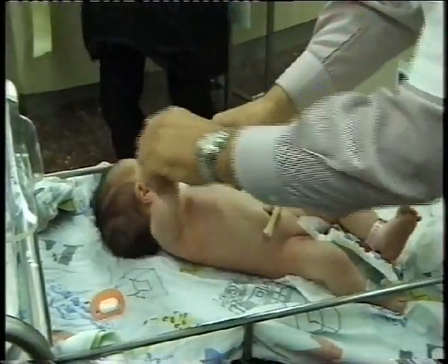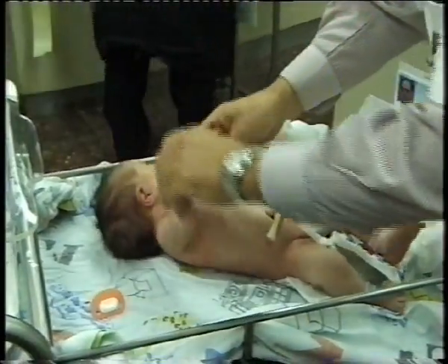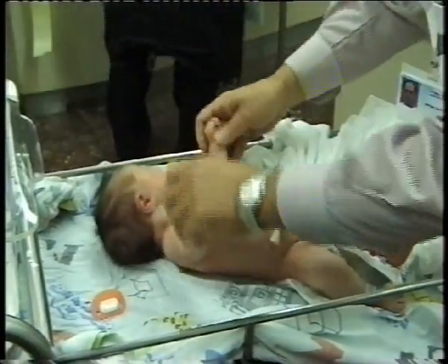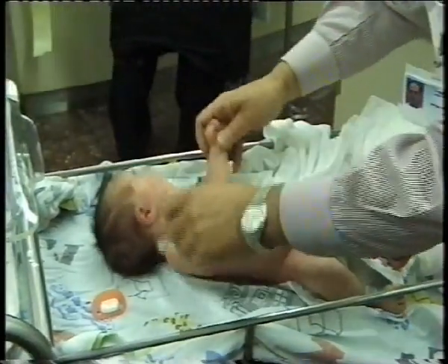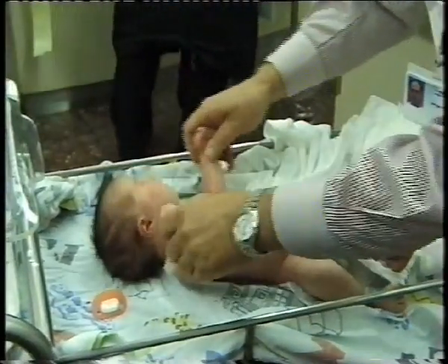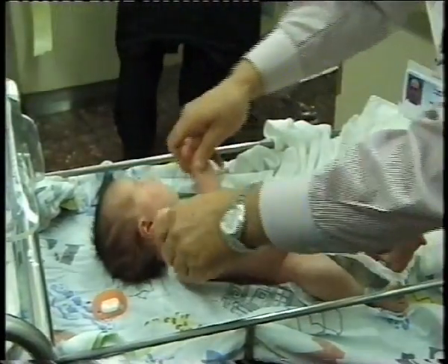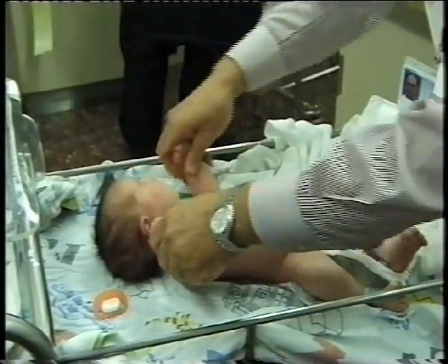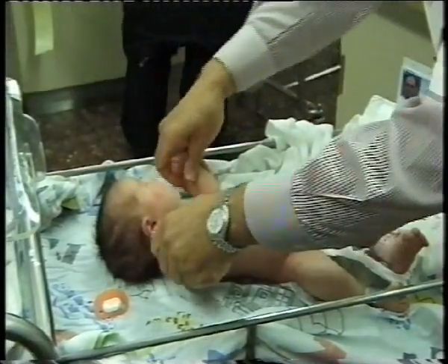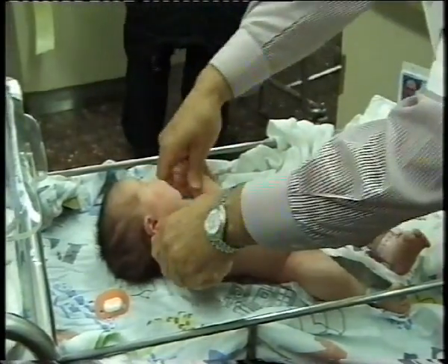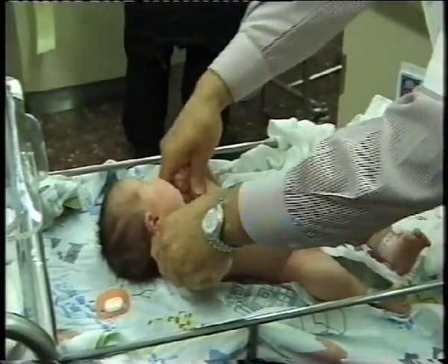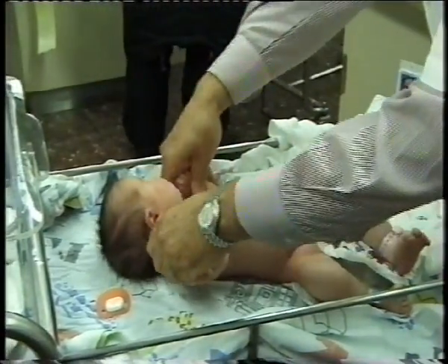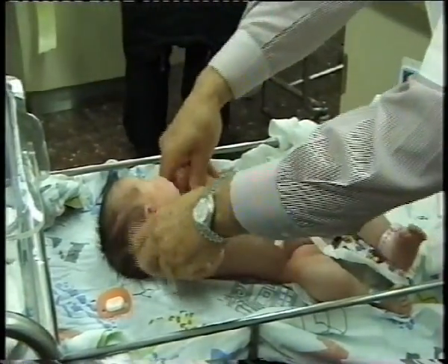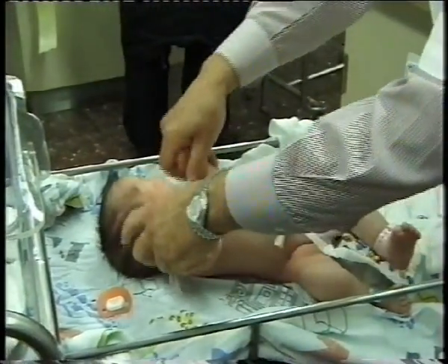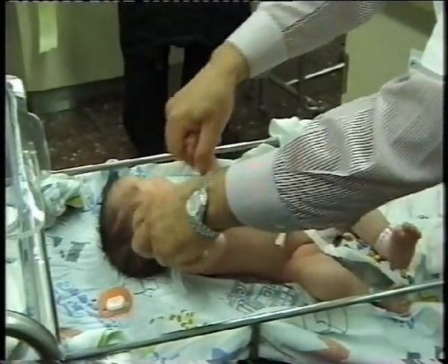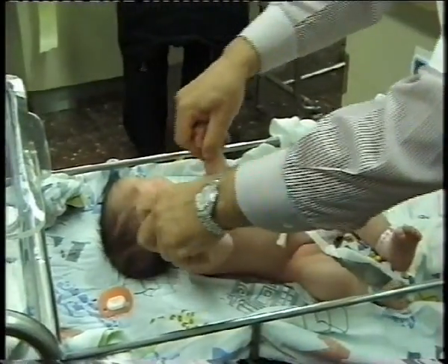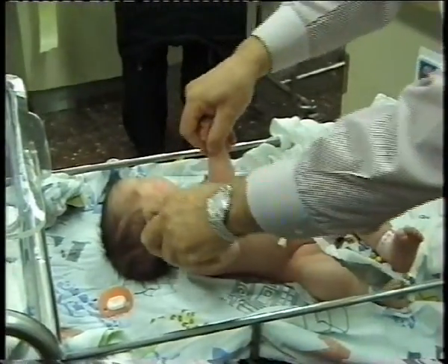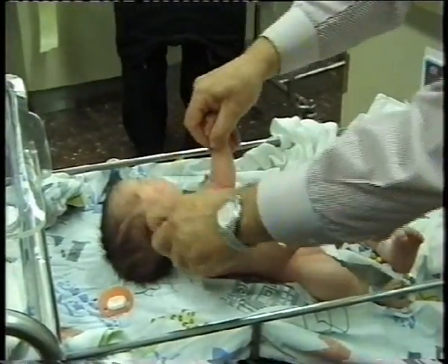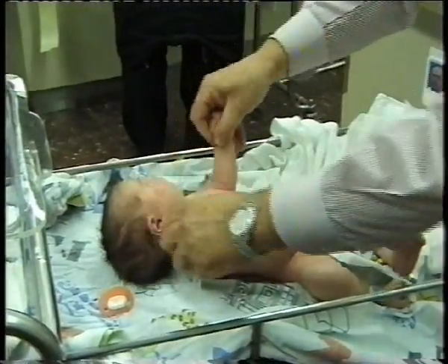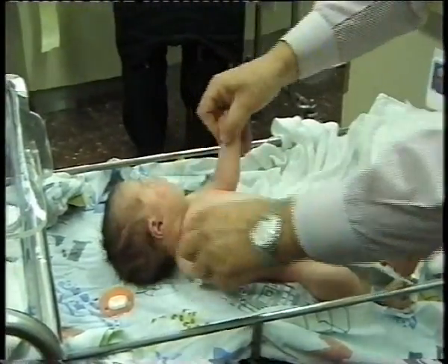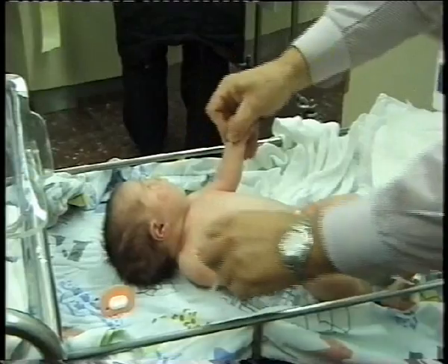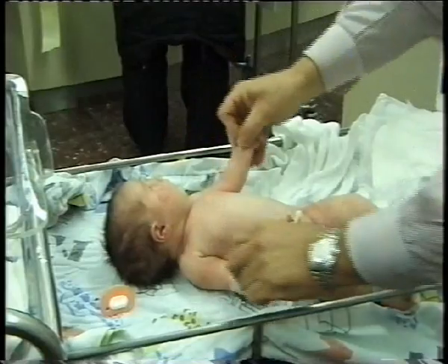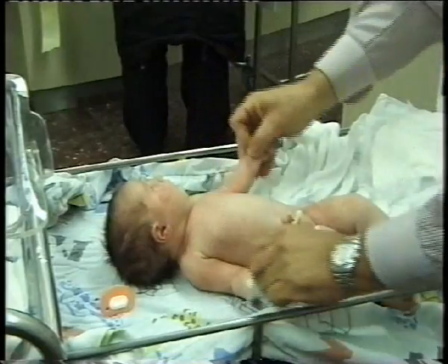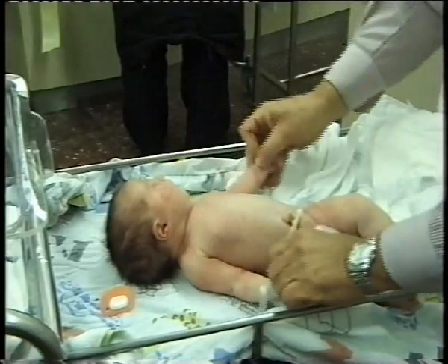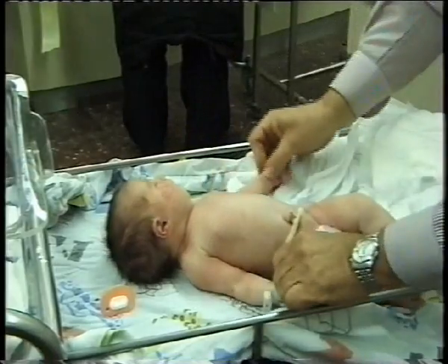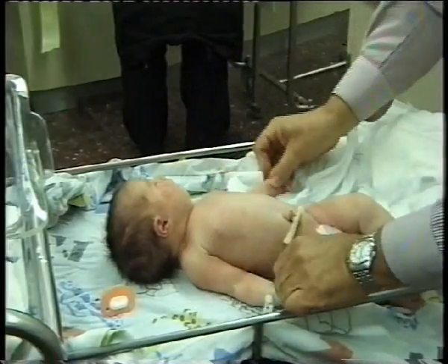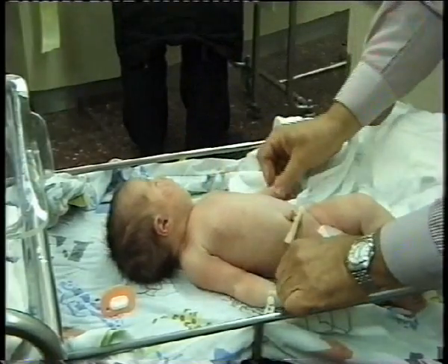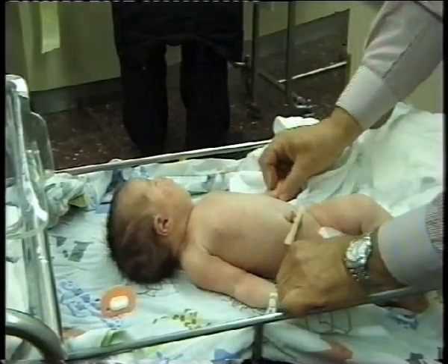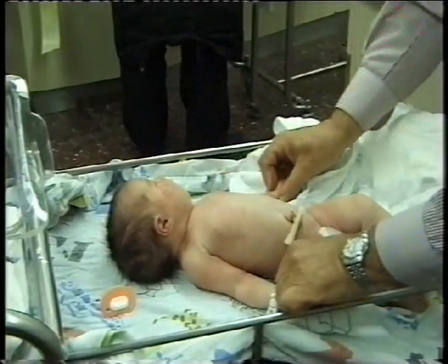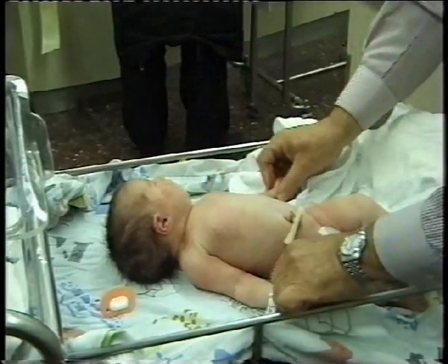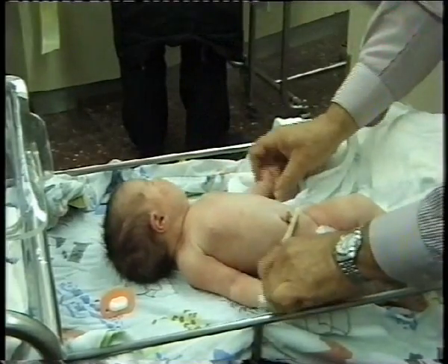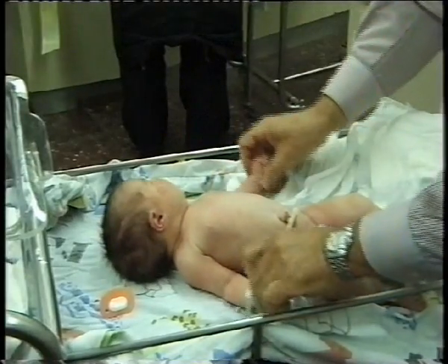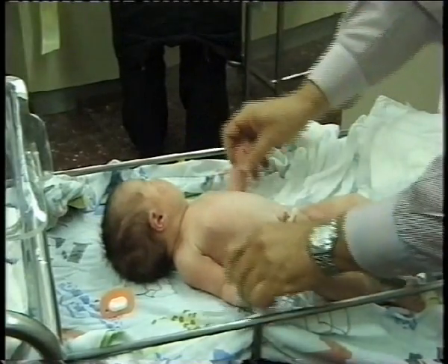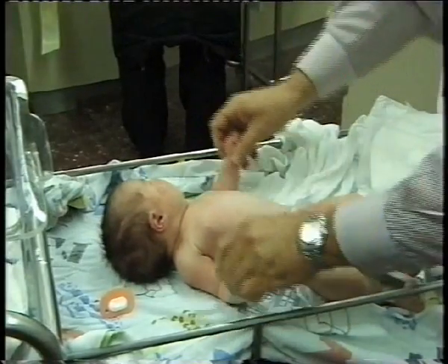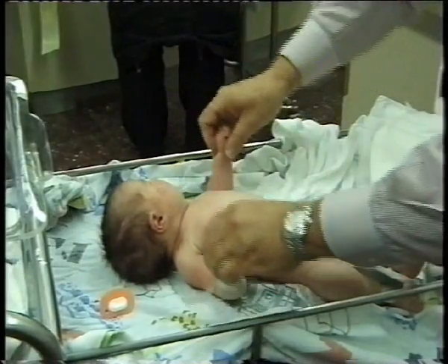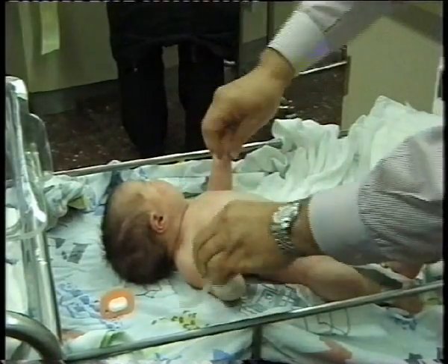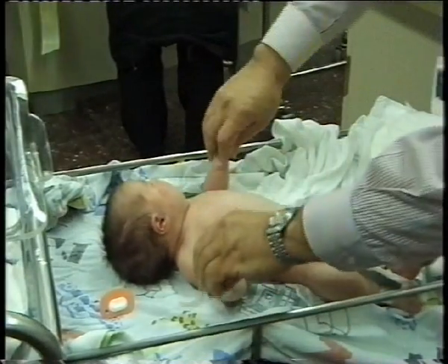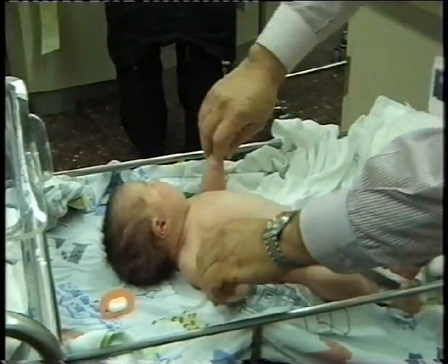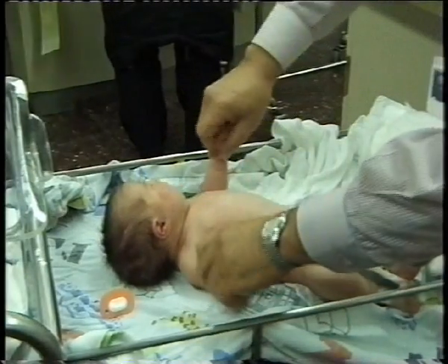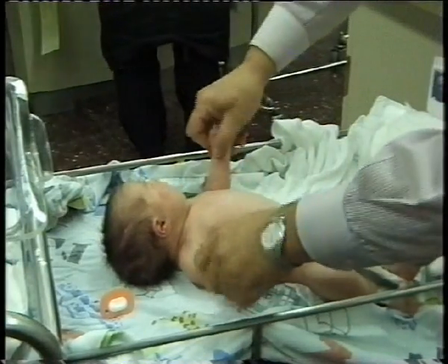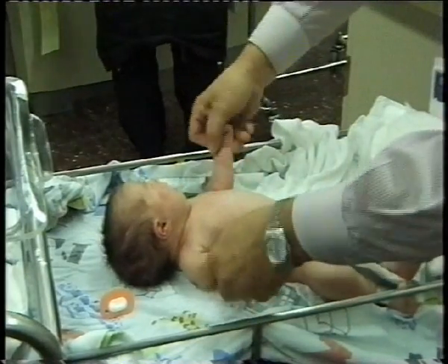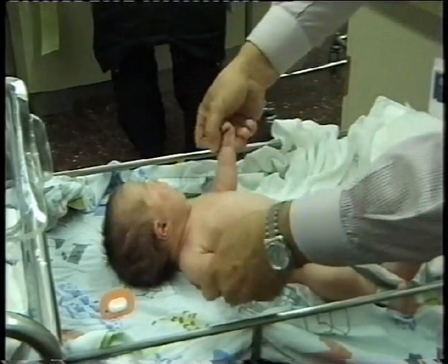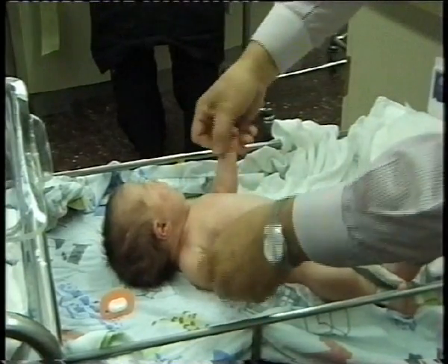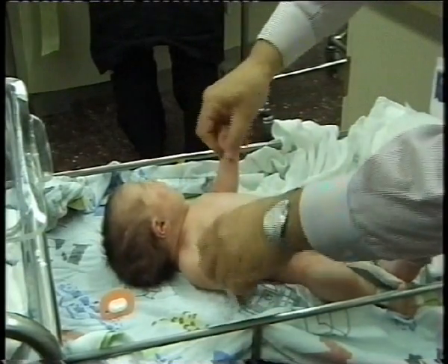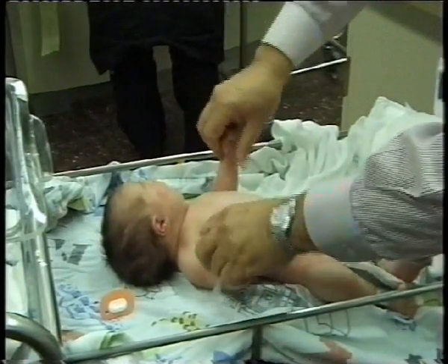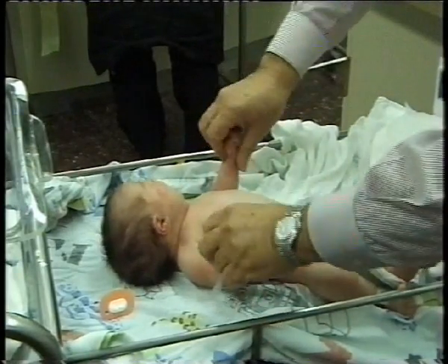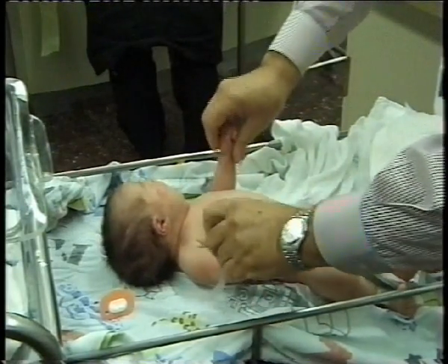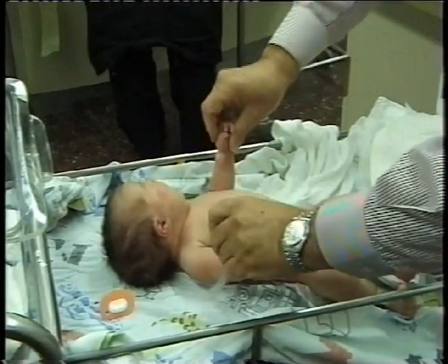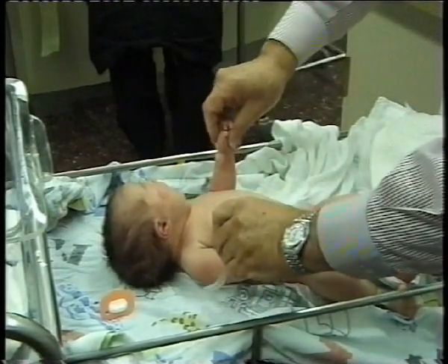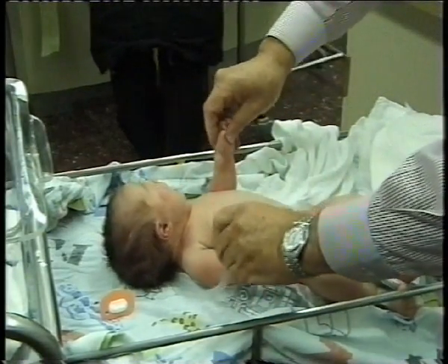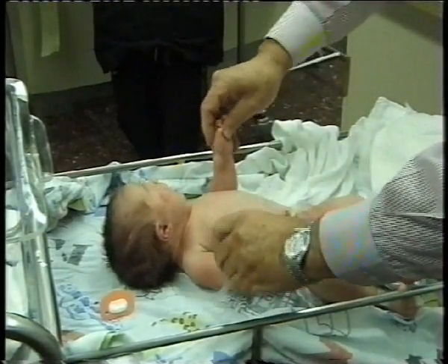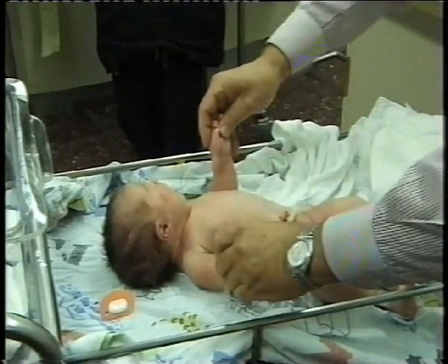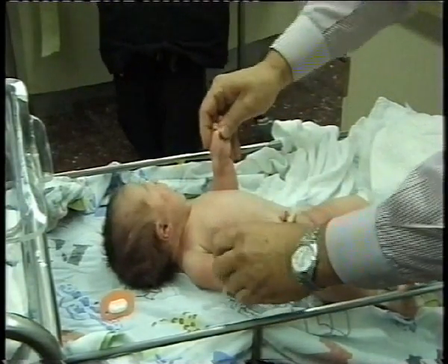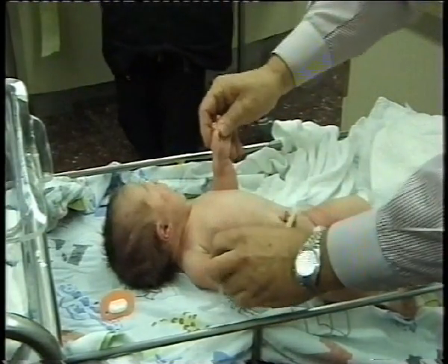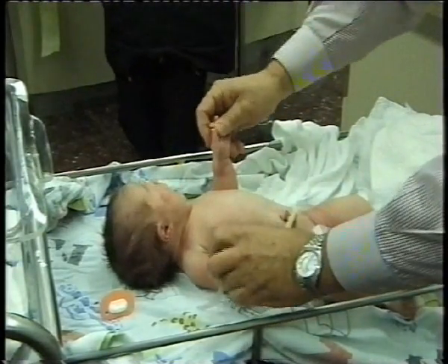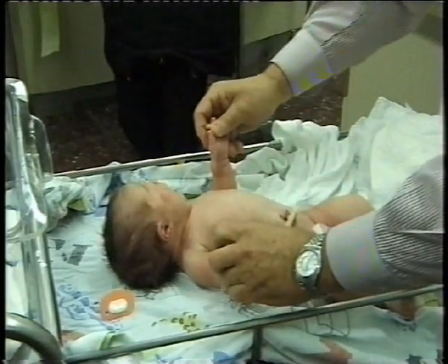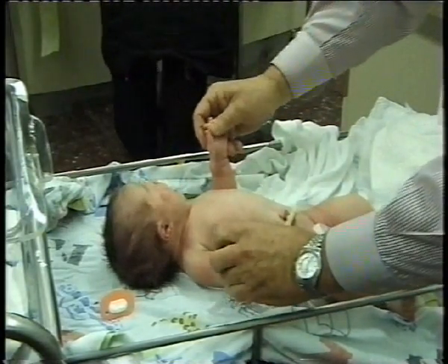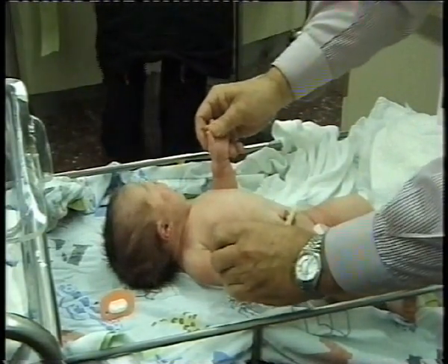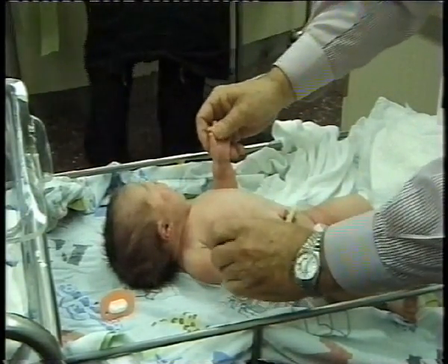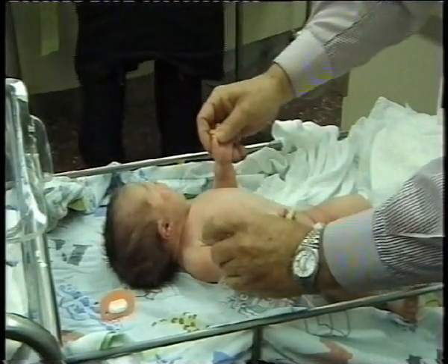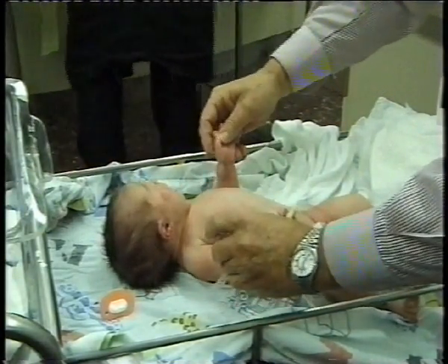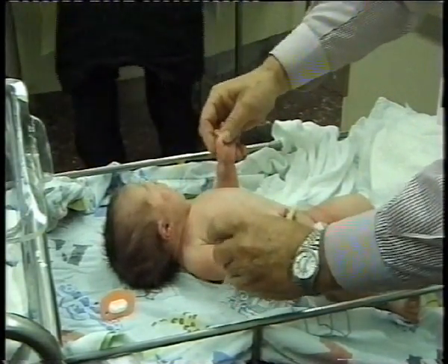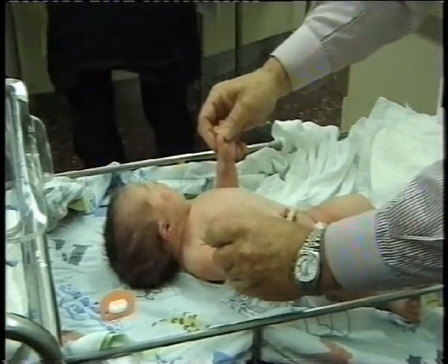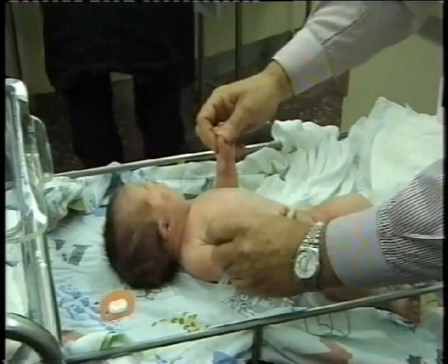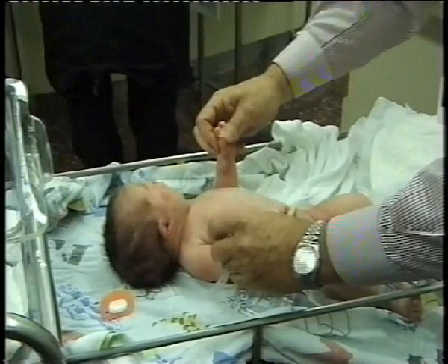Assess the elbows, pronation and supination of the forearm, assess the wrist, the fingers, and especially the thumbs.